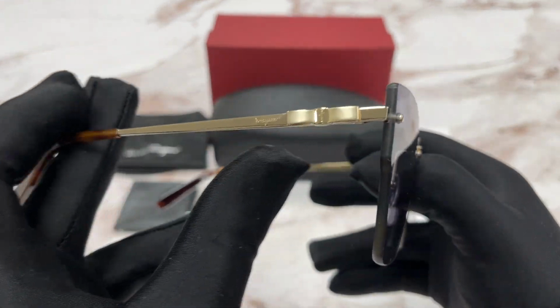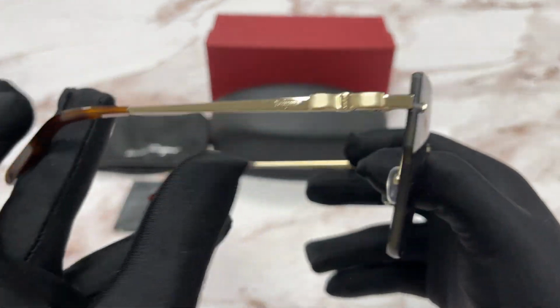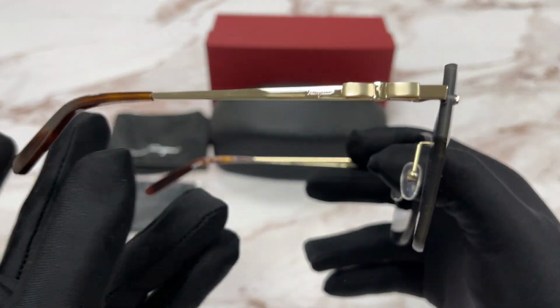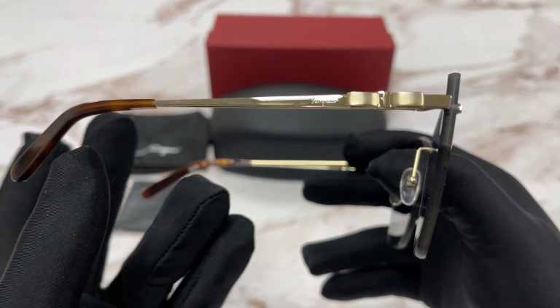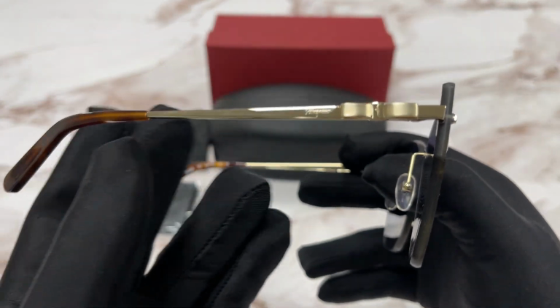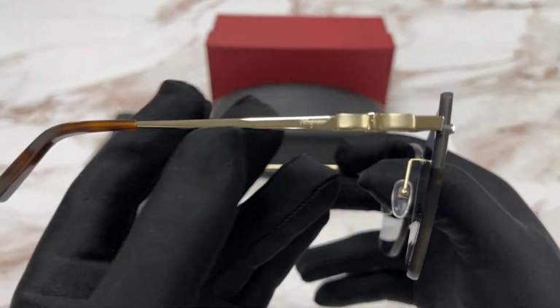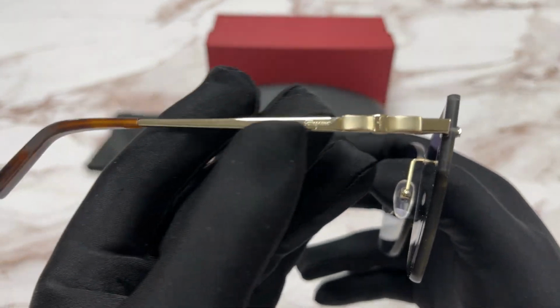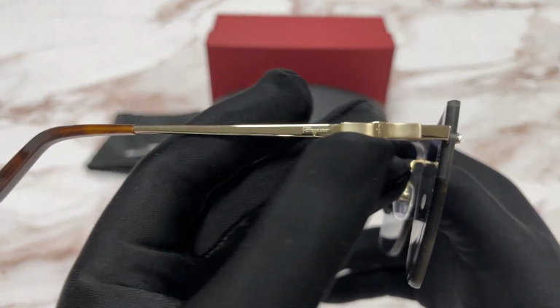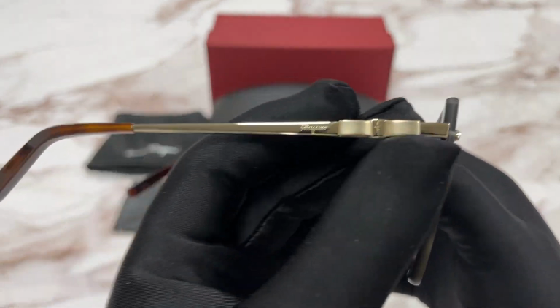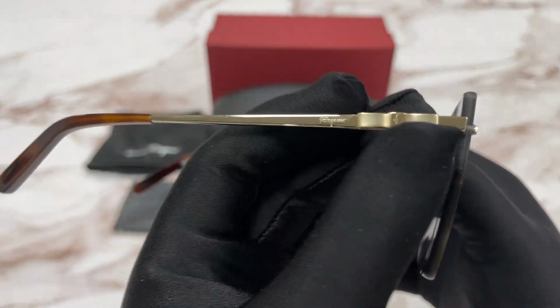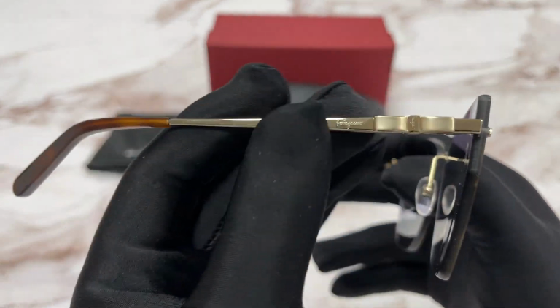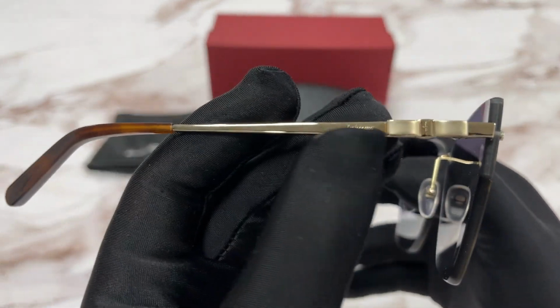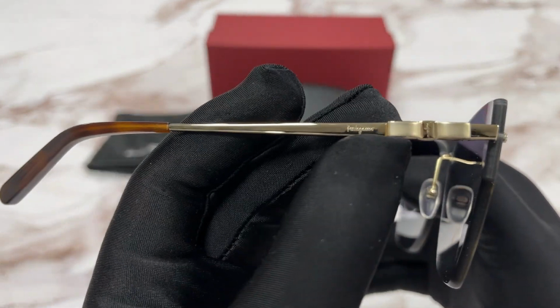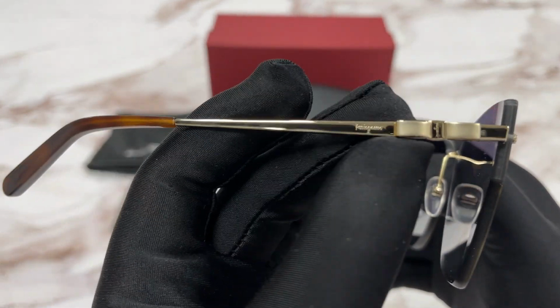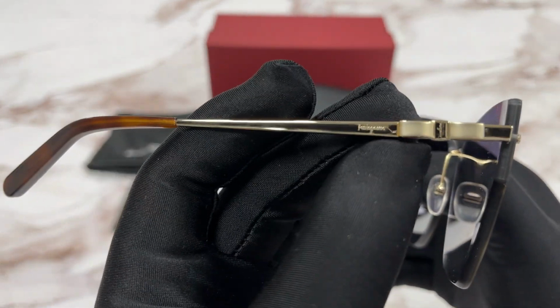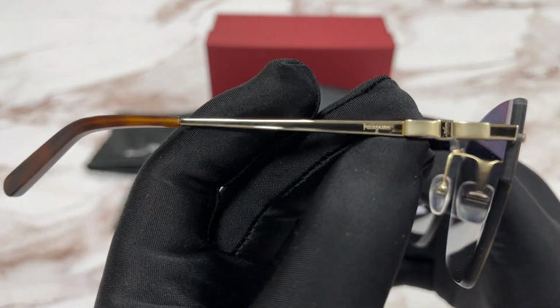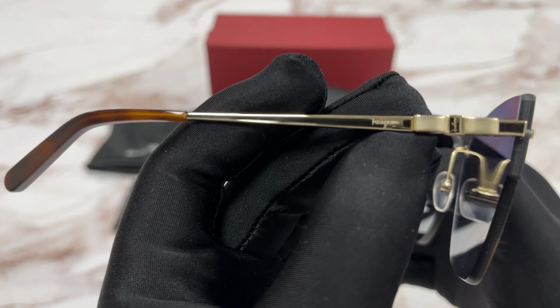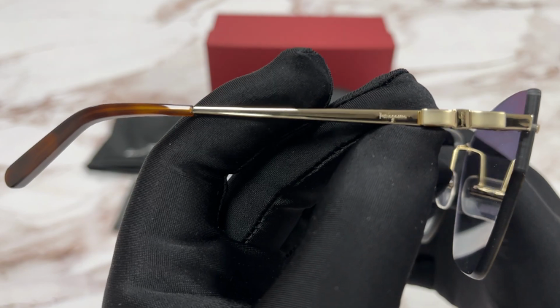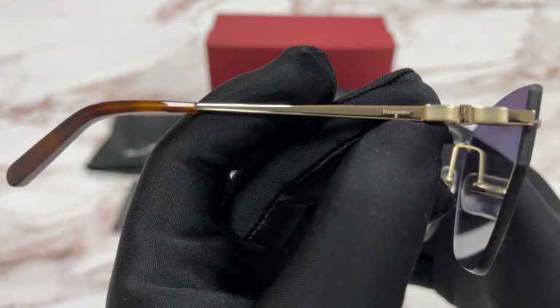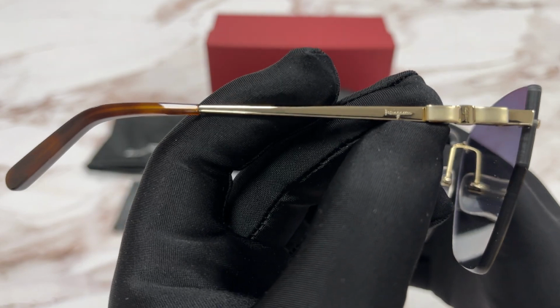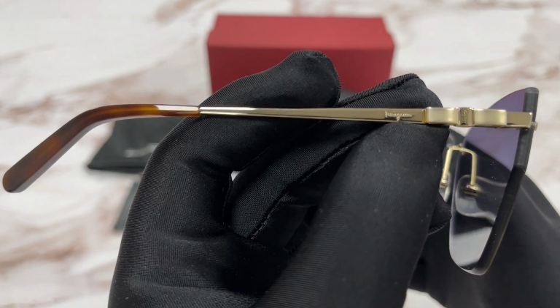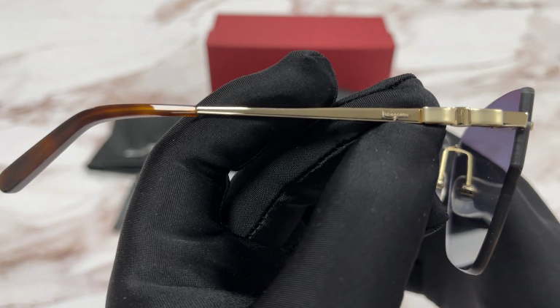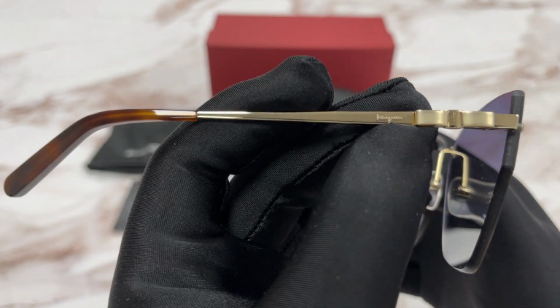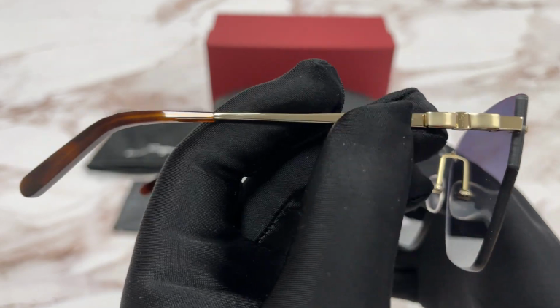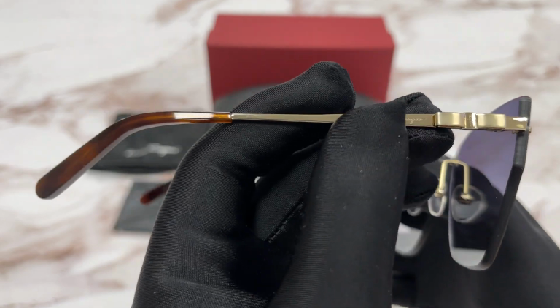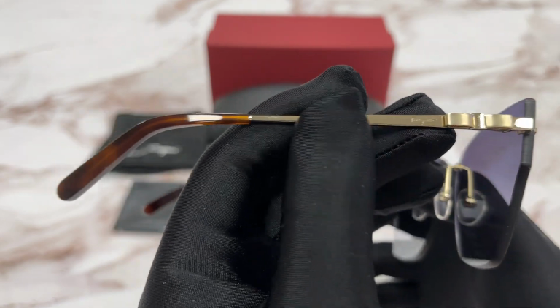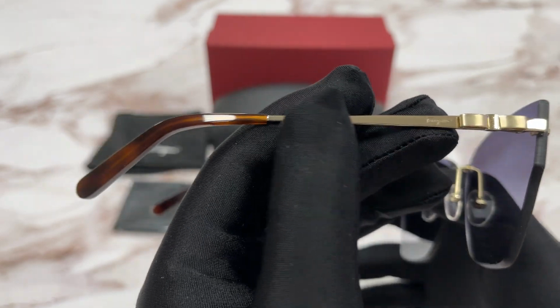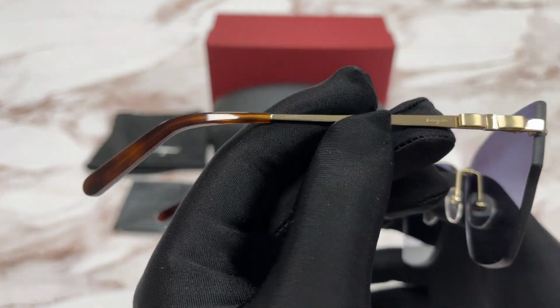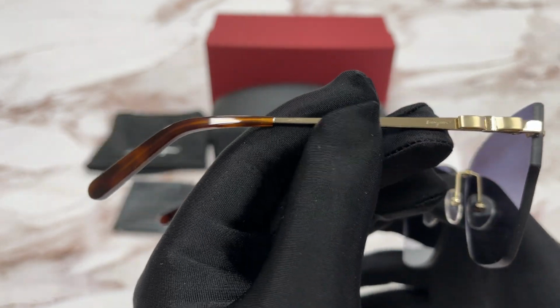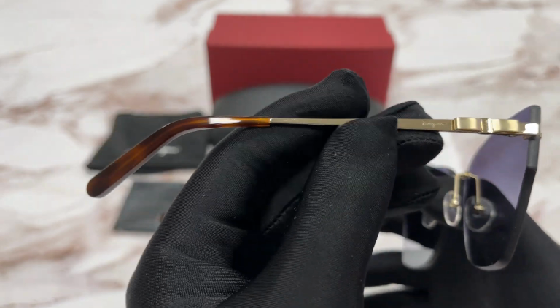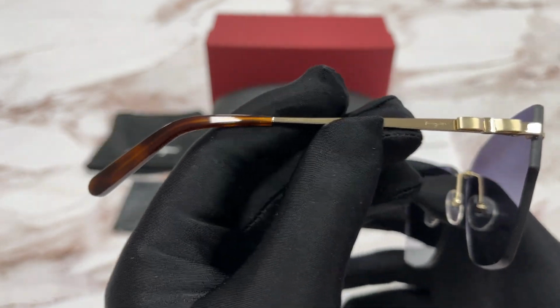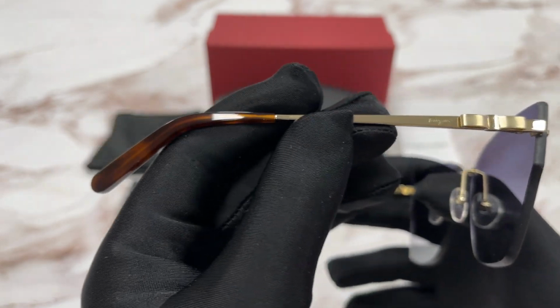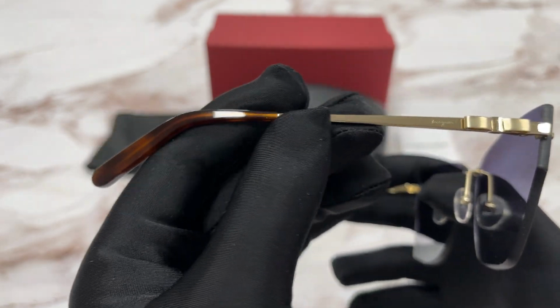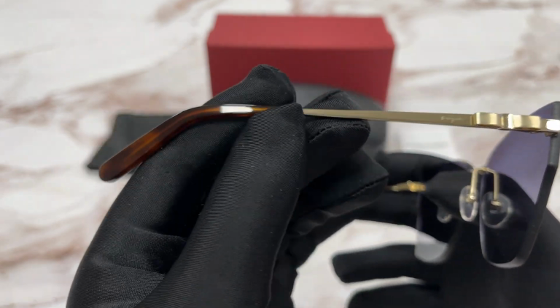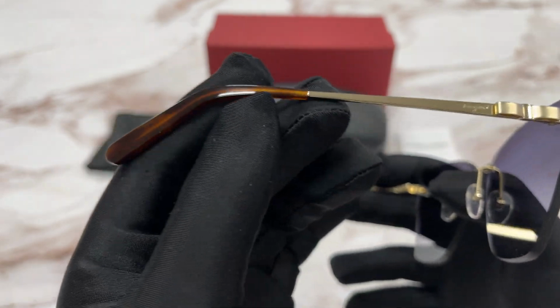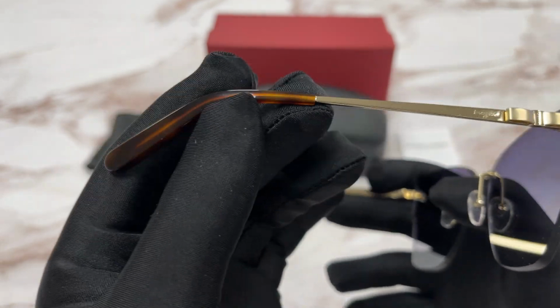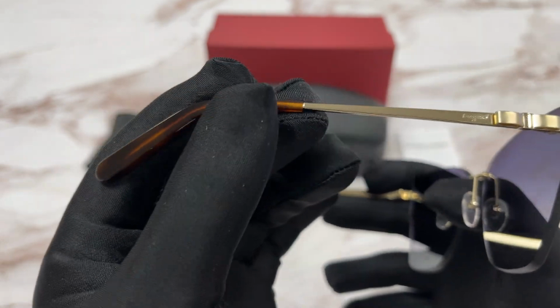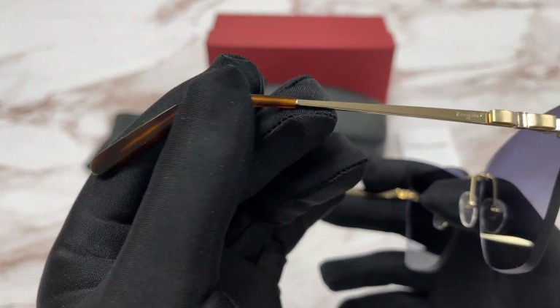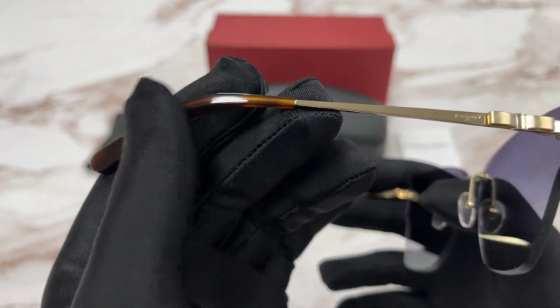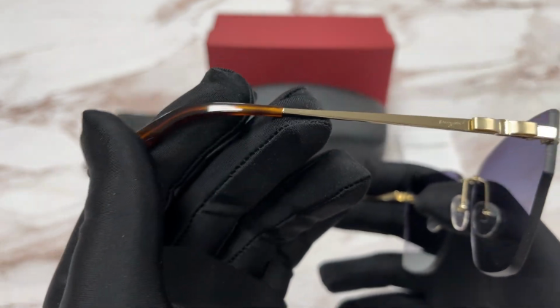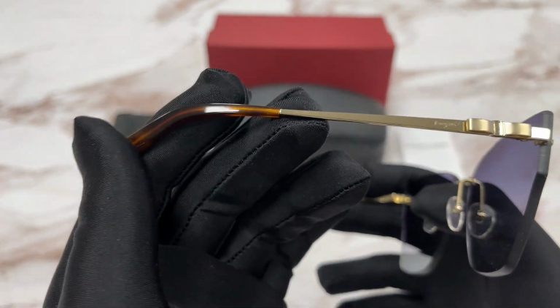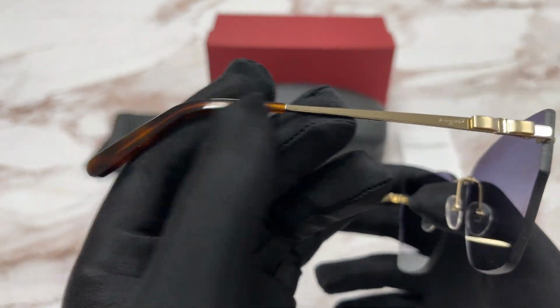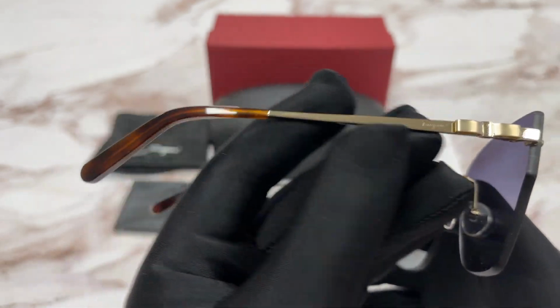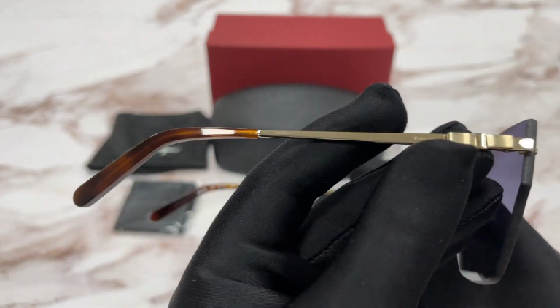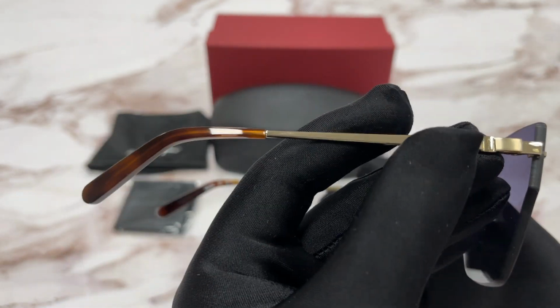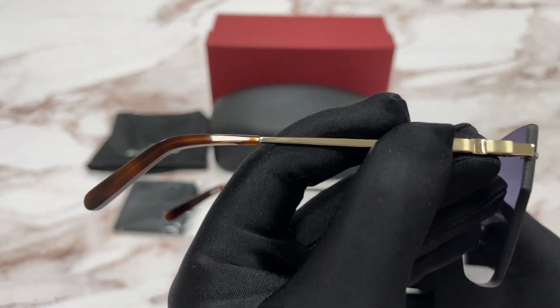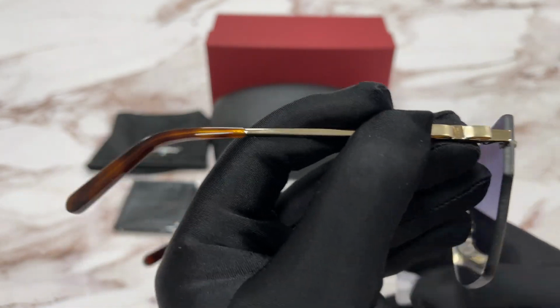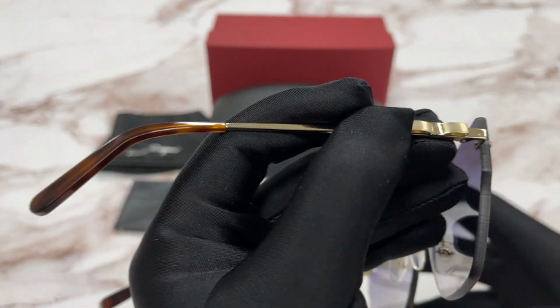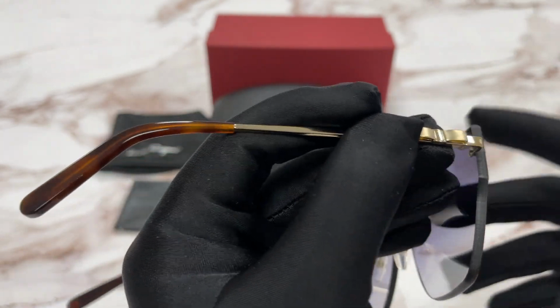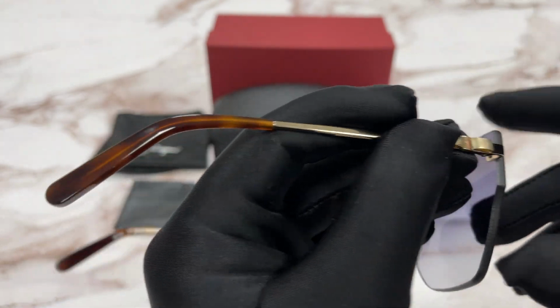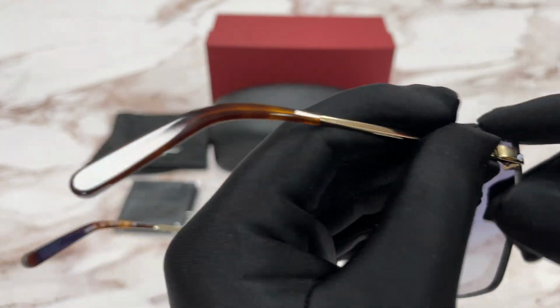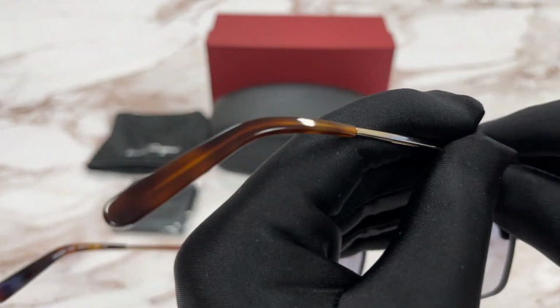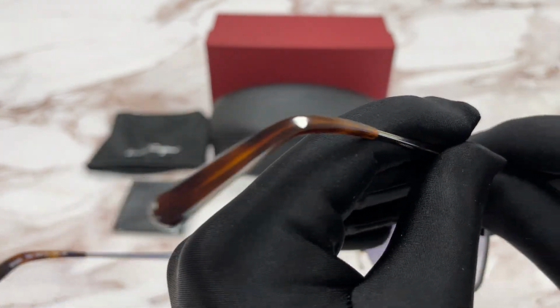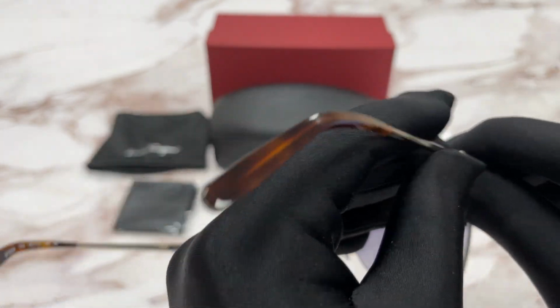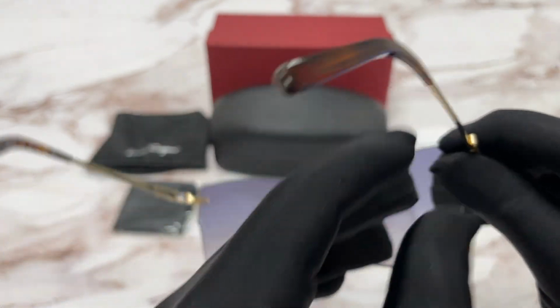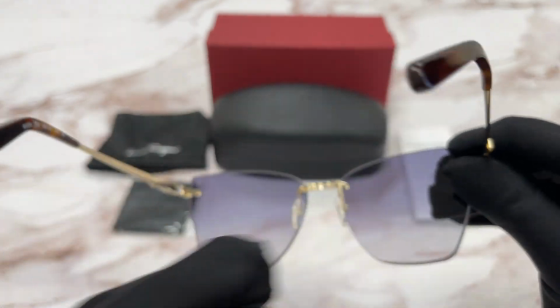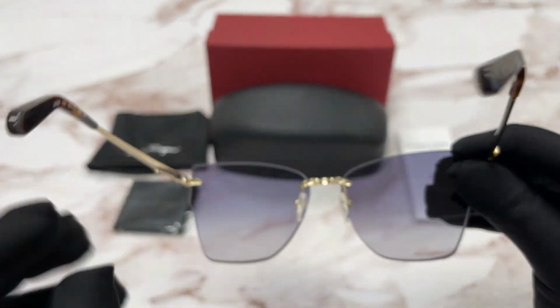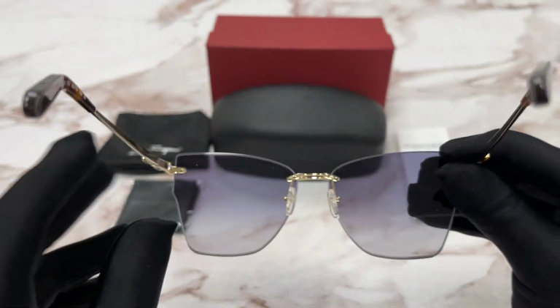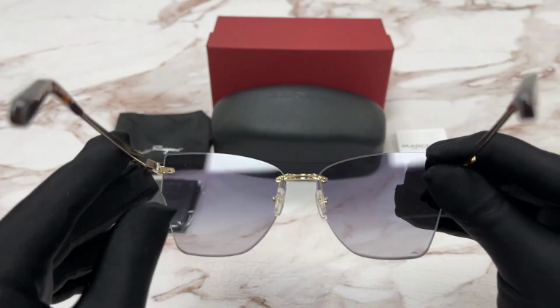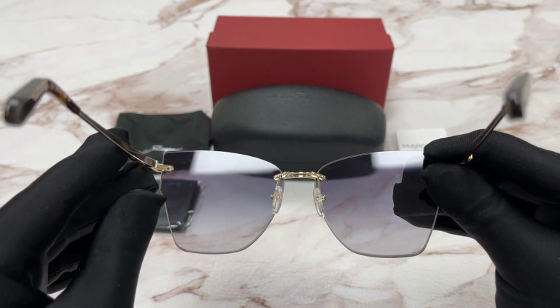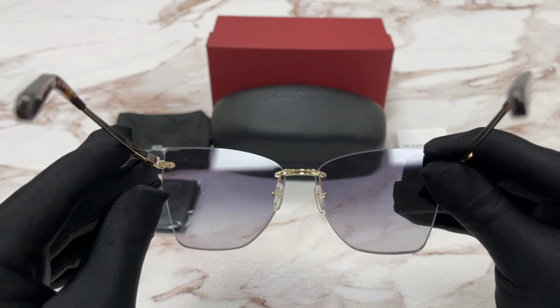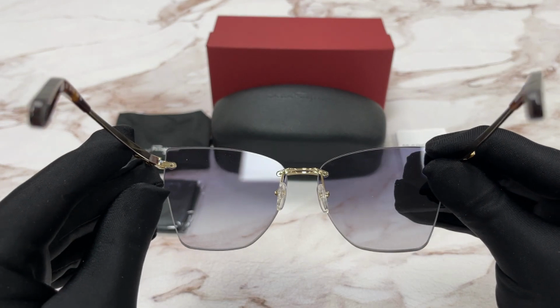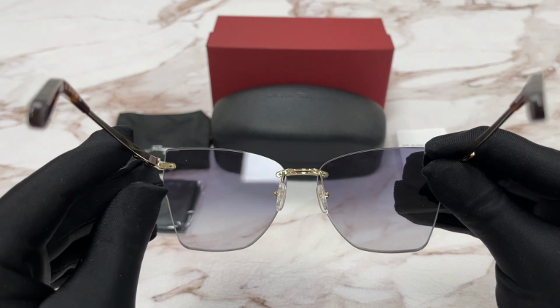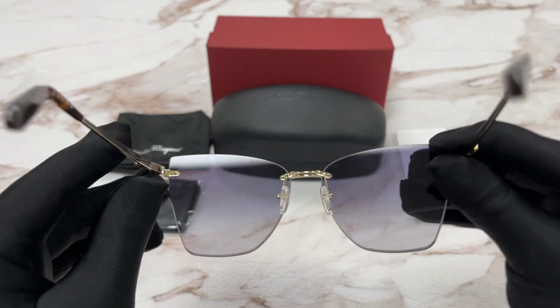On the temple here we have a gold Ferragamo logo and the Havana temple tip. This is the inside of the frame.